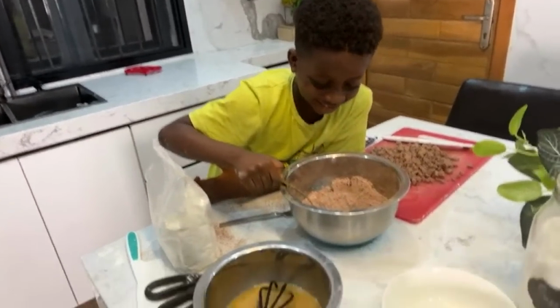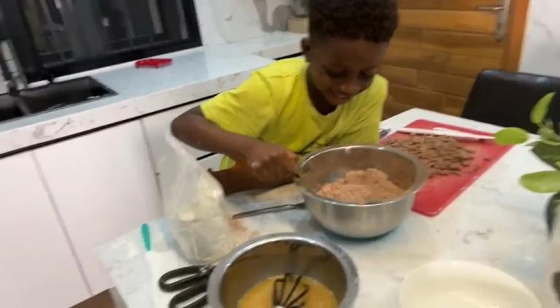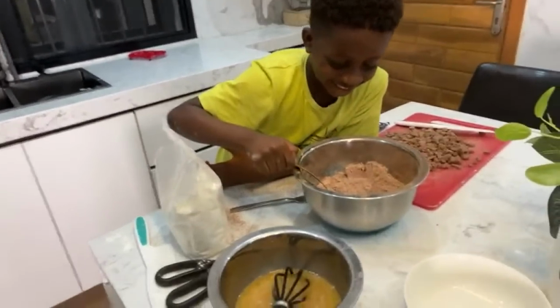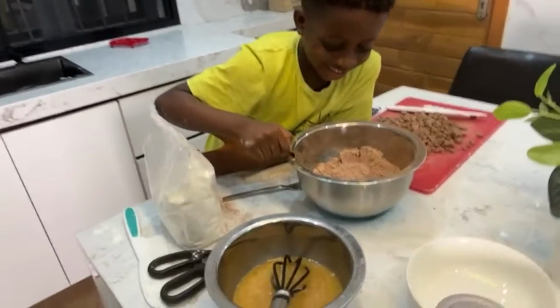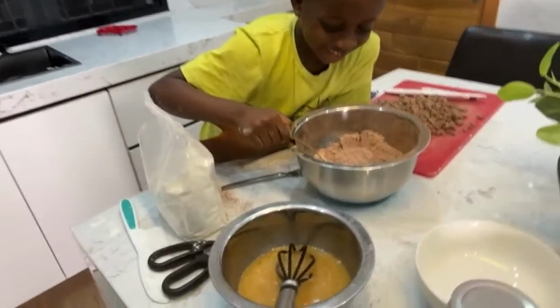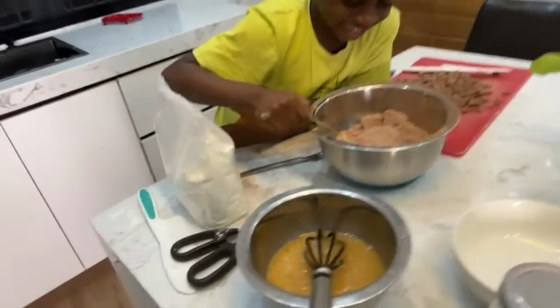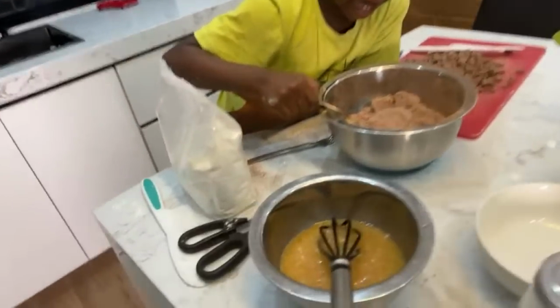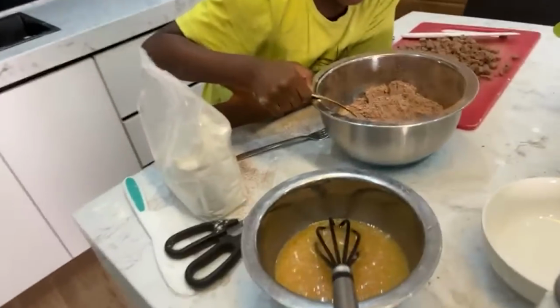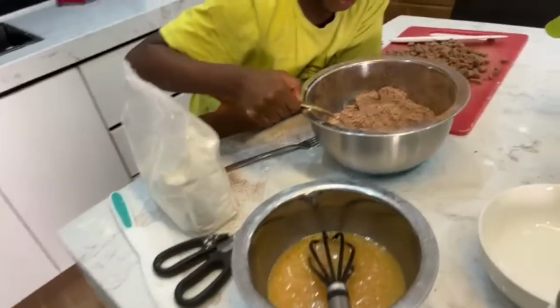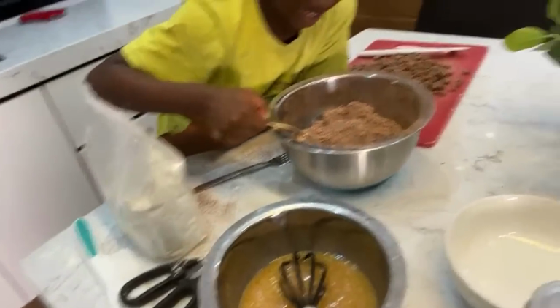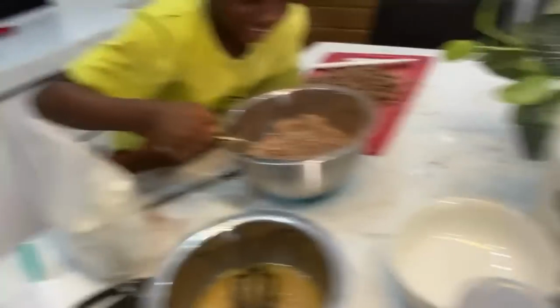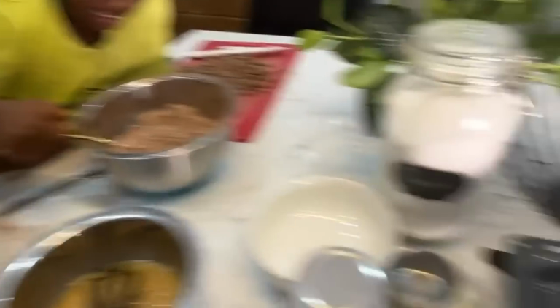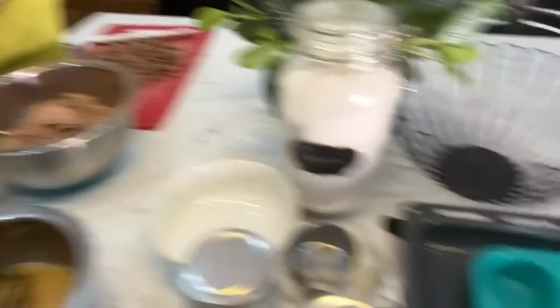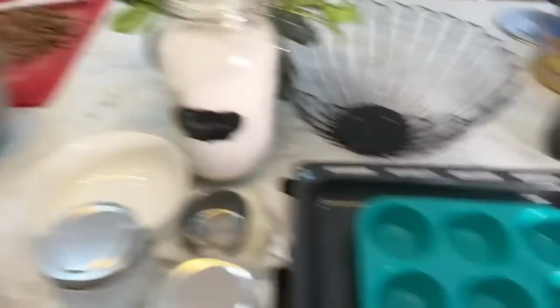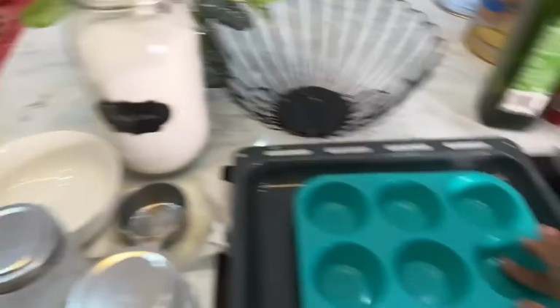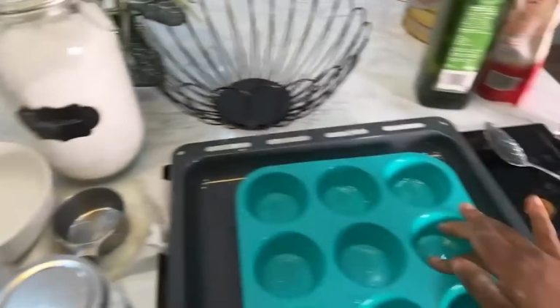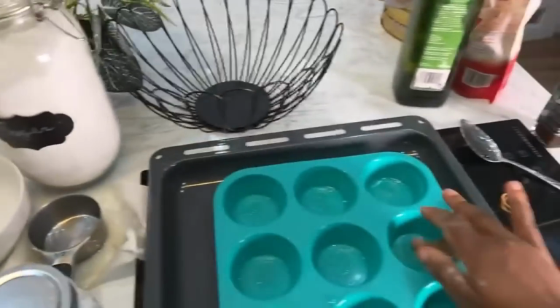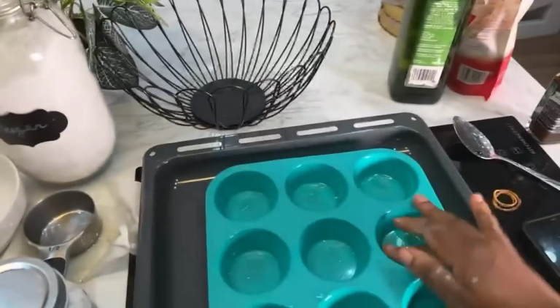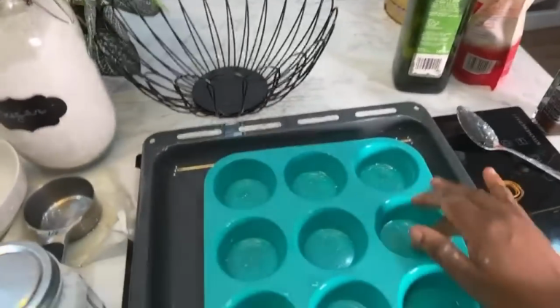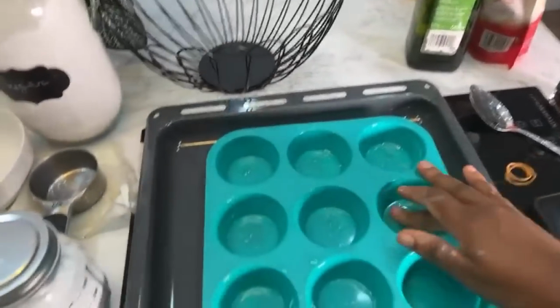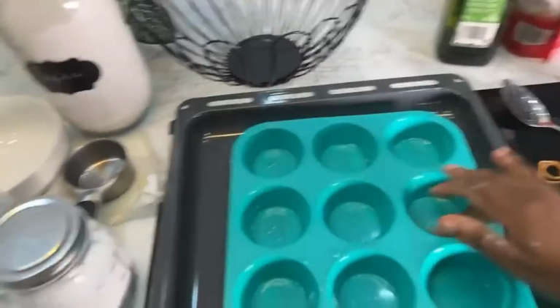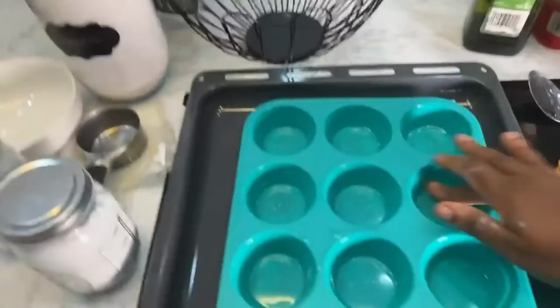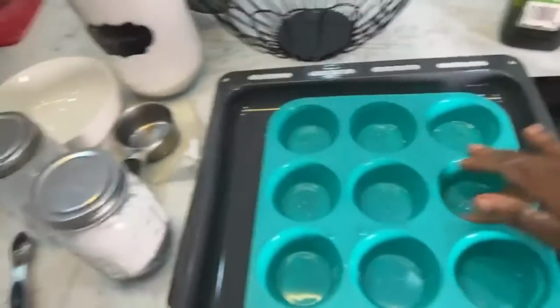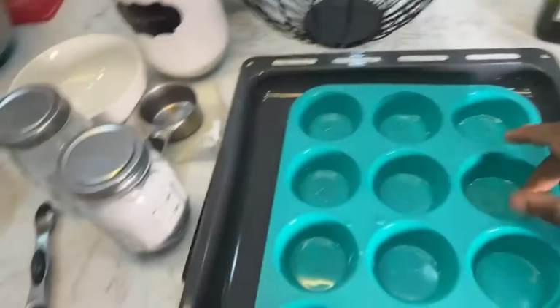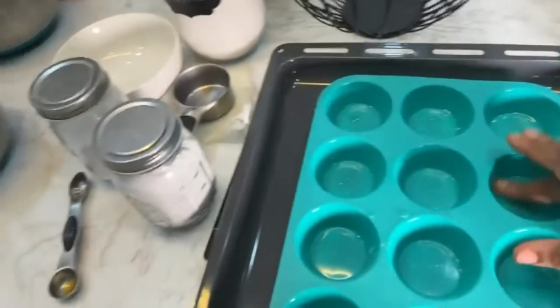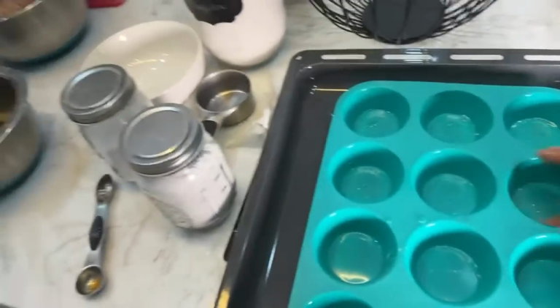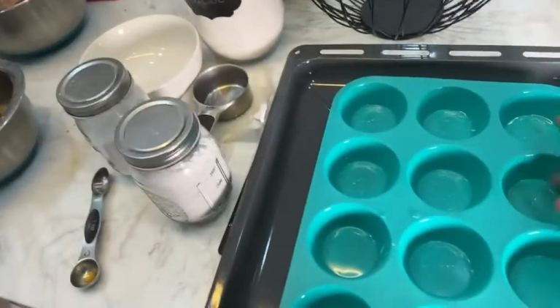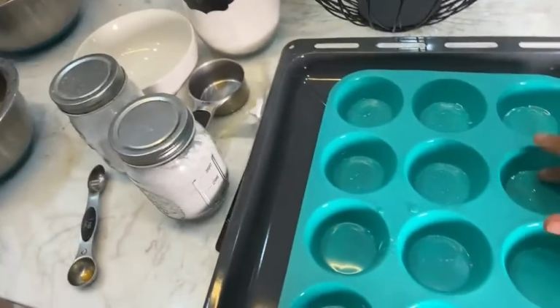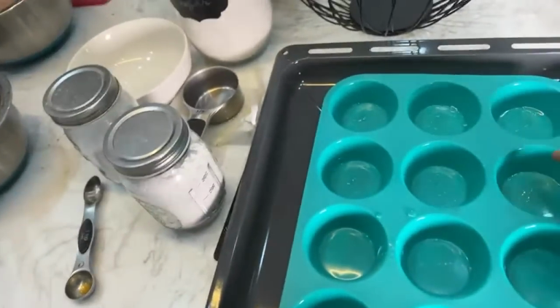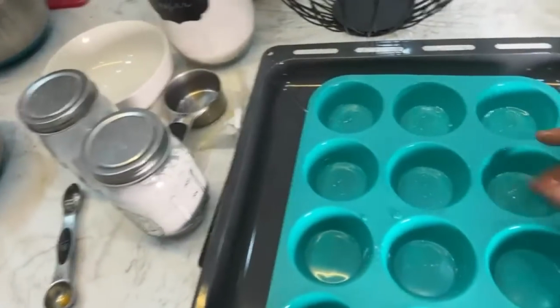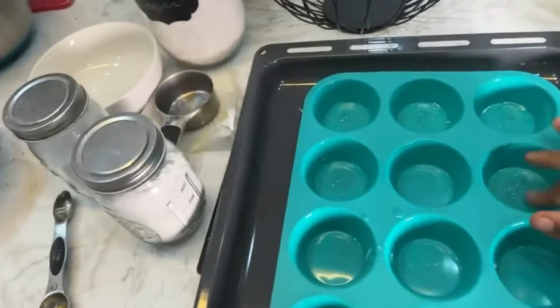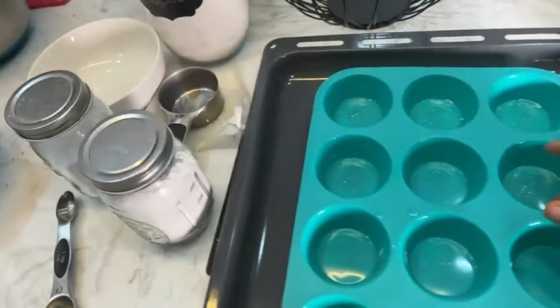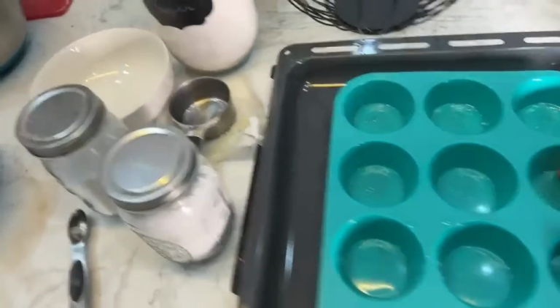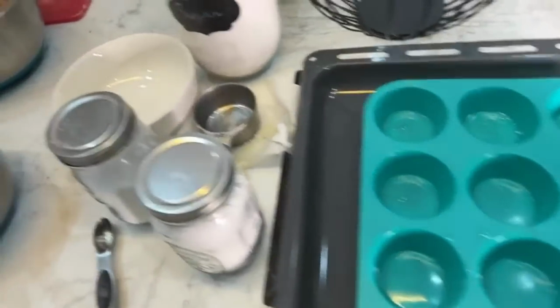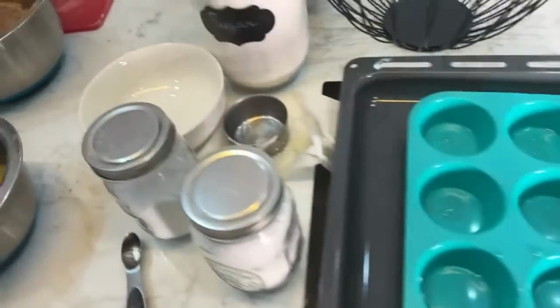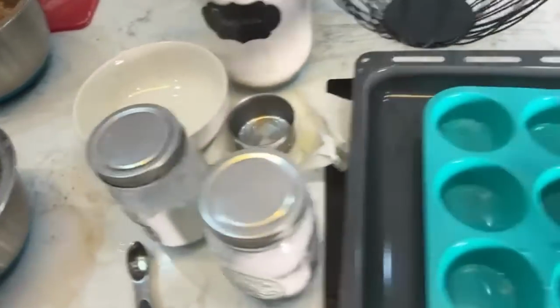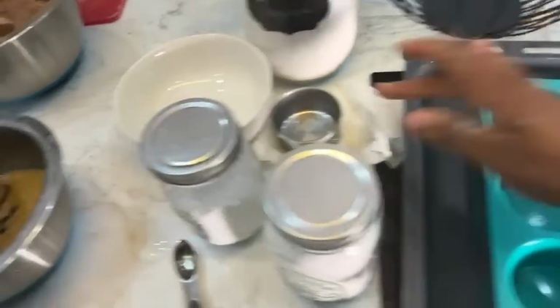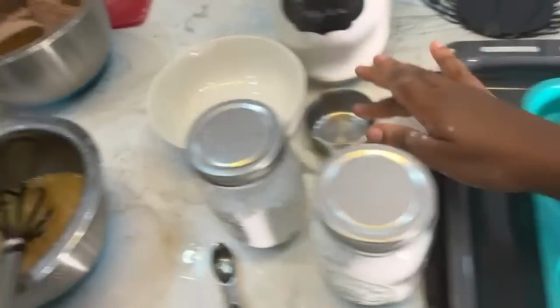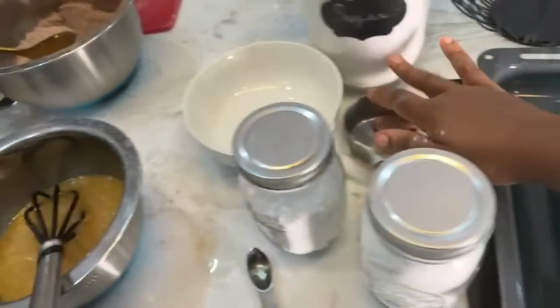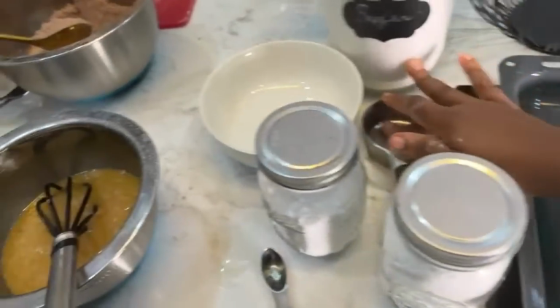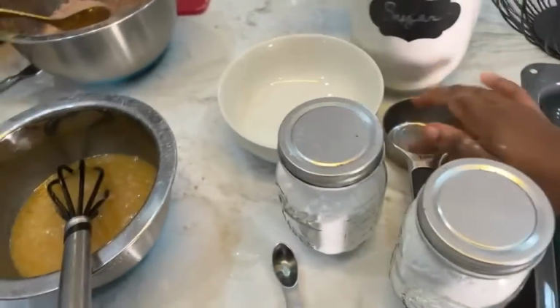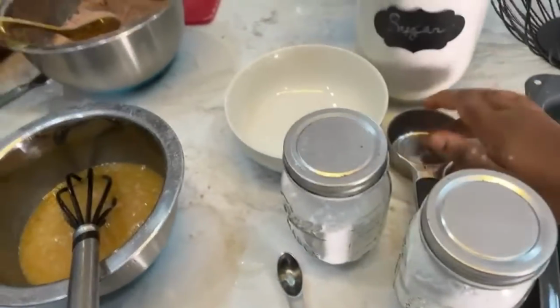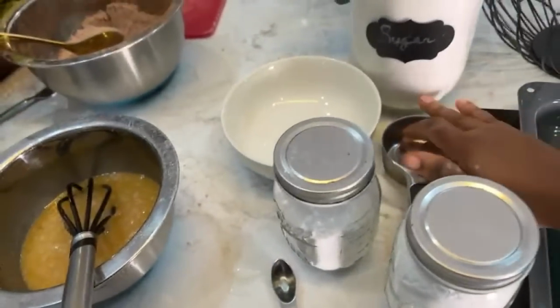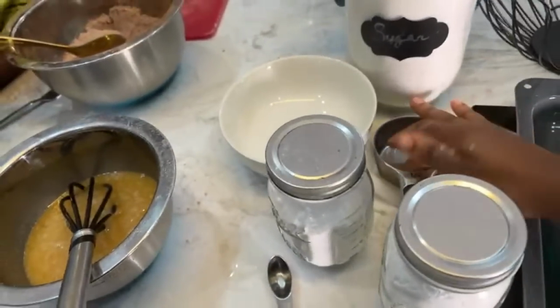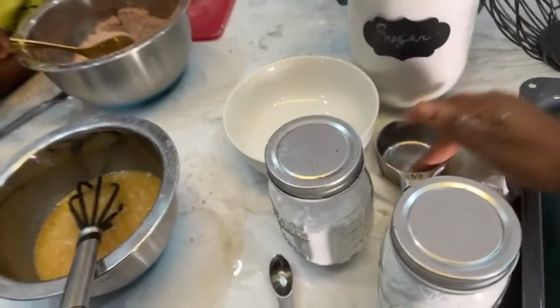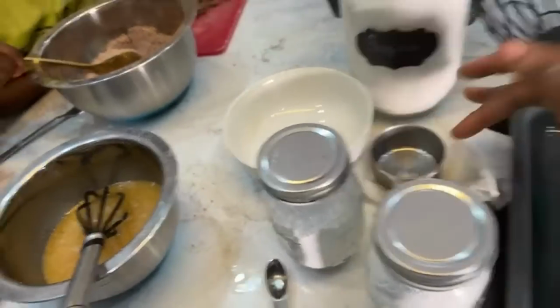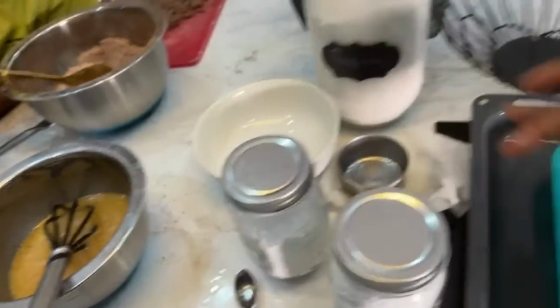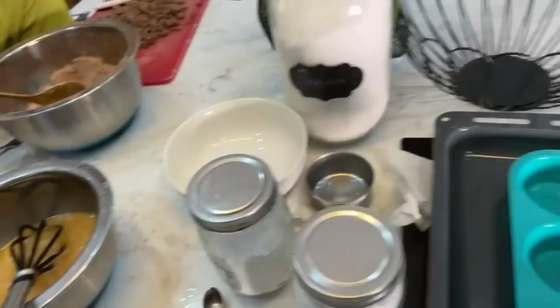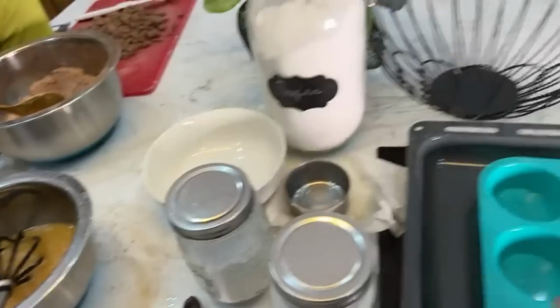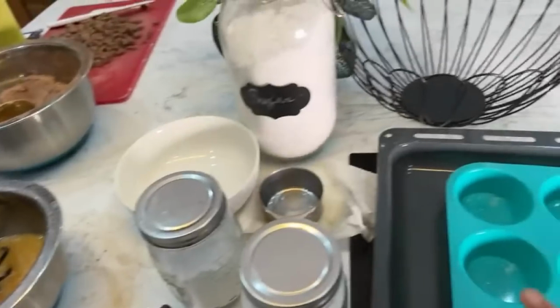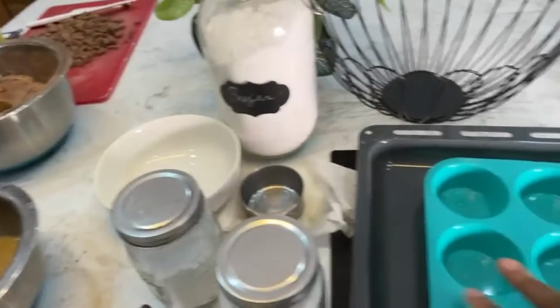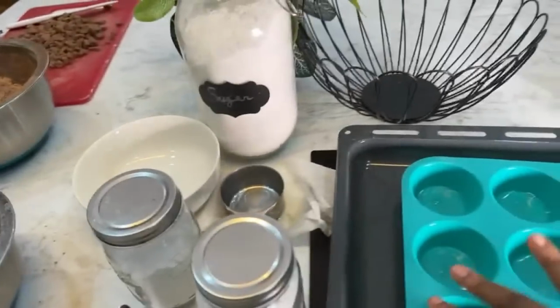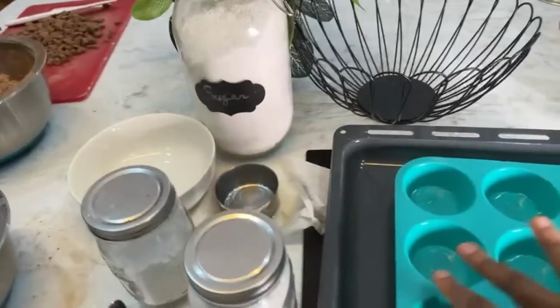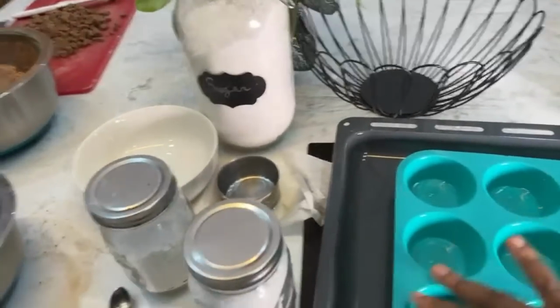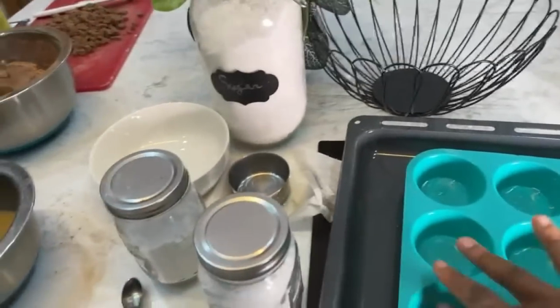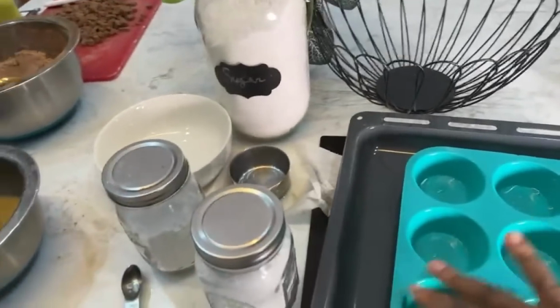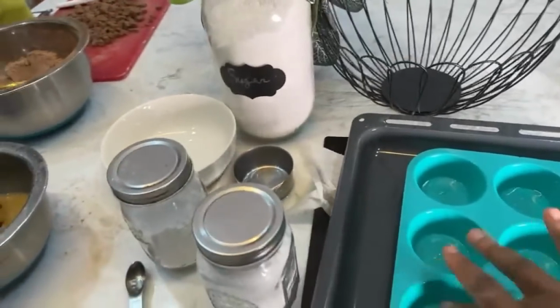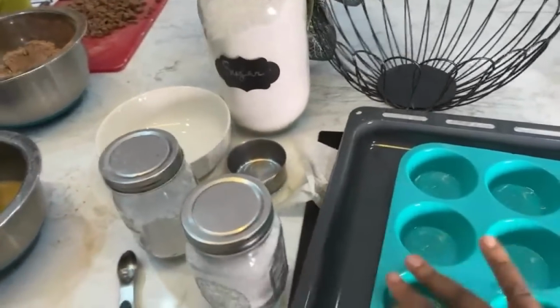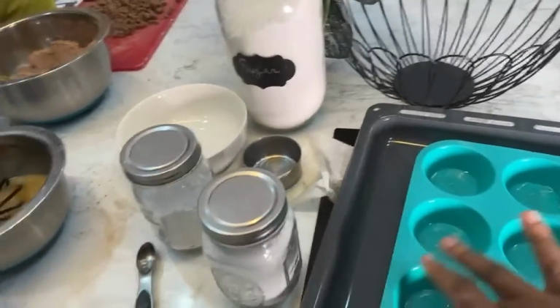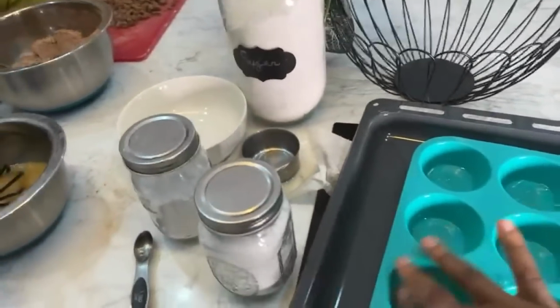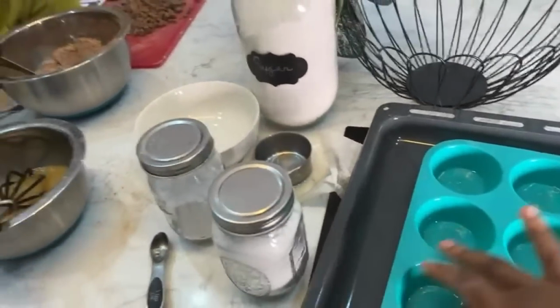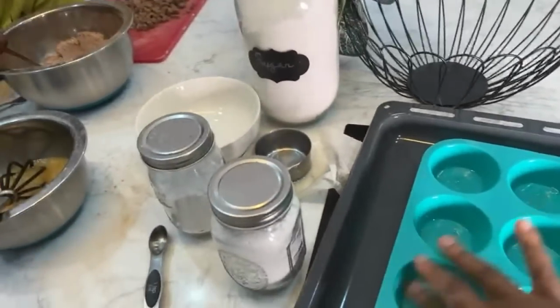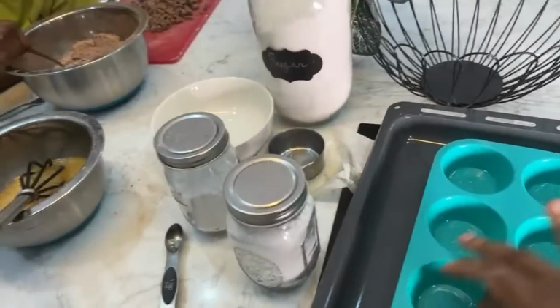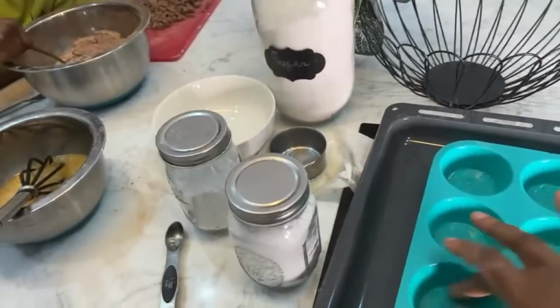Chi-Chi is blushing! I am oiling the muffin tins. Even though it is silicone, it is not non-stick. If you do not oil it, it is going to stick.